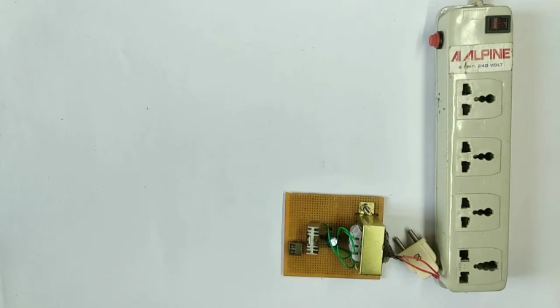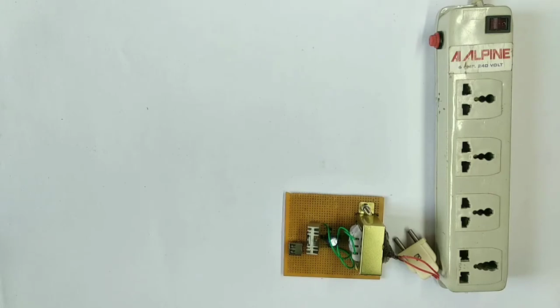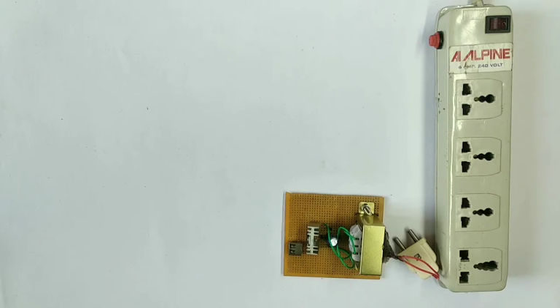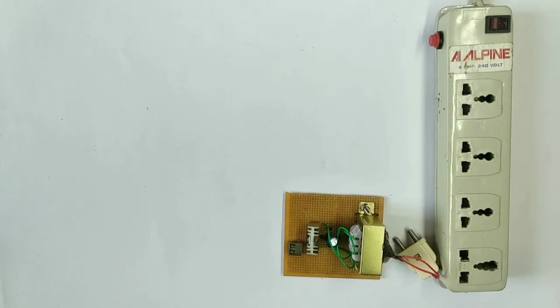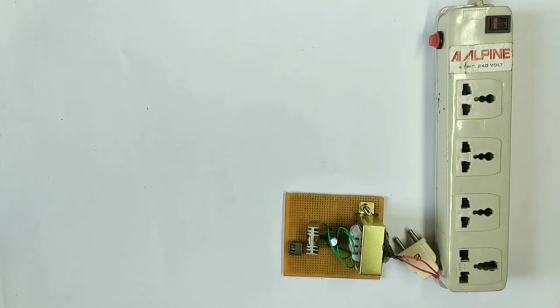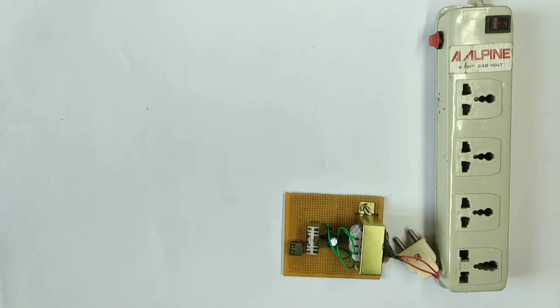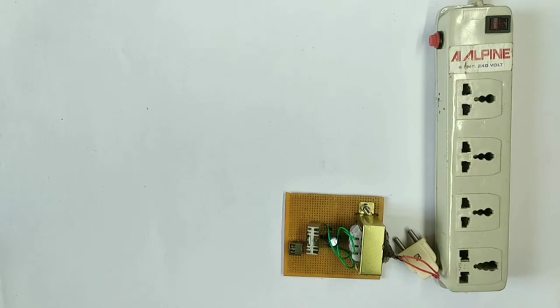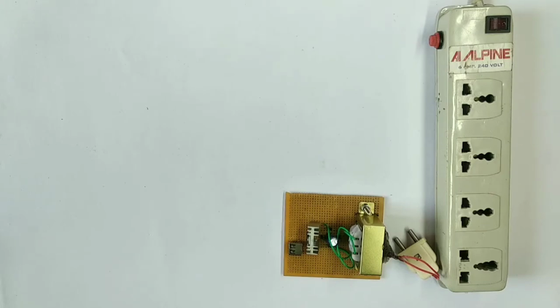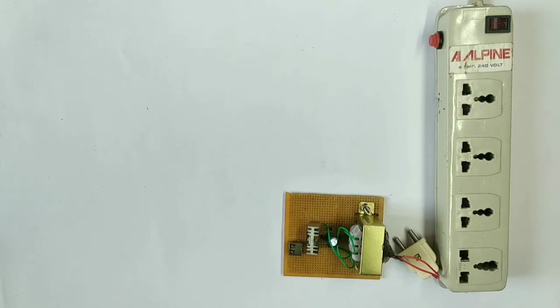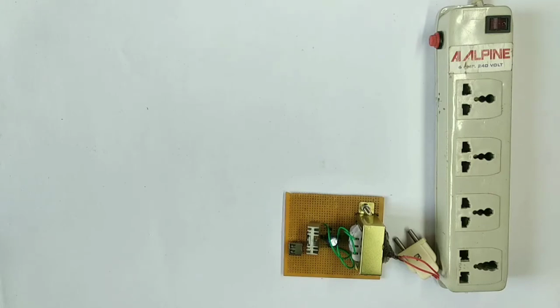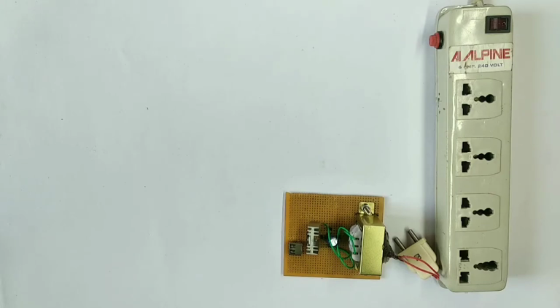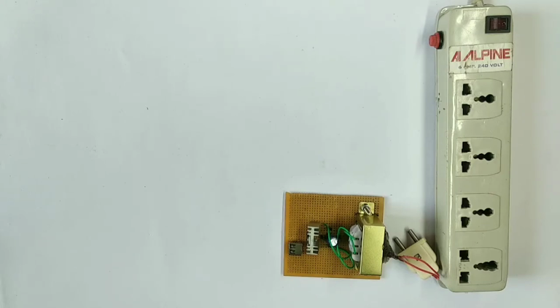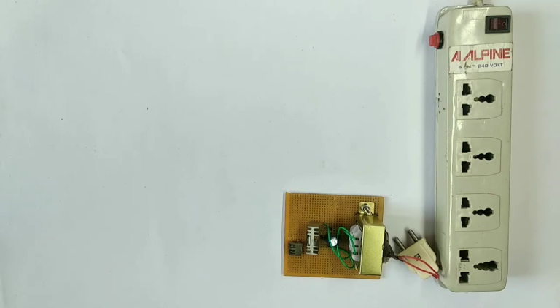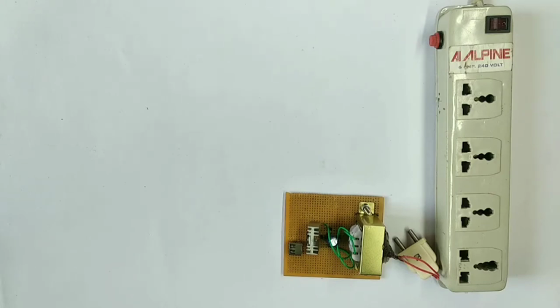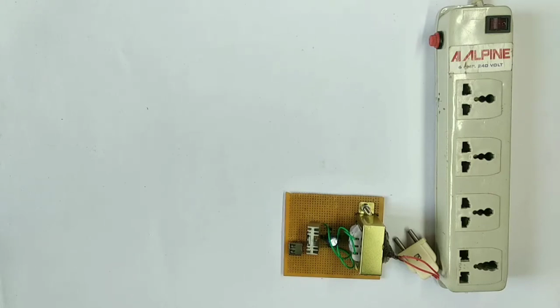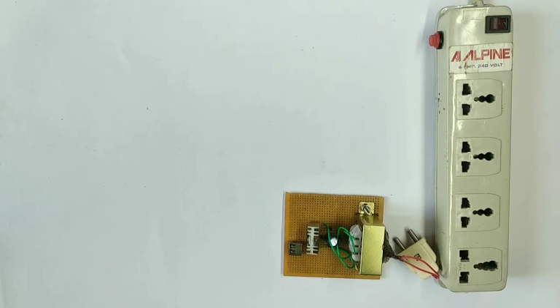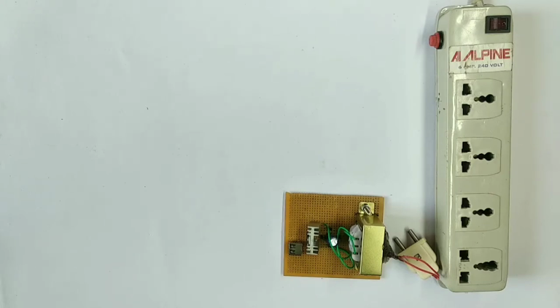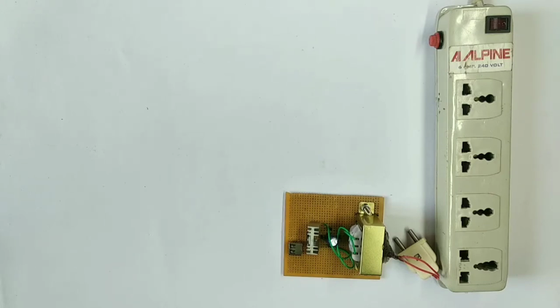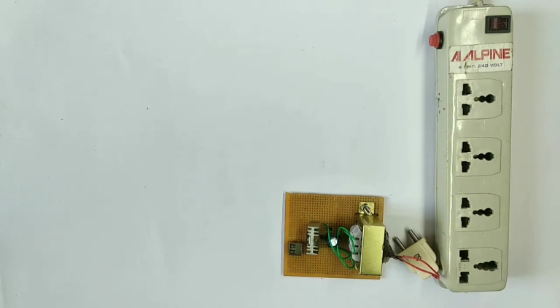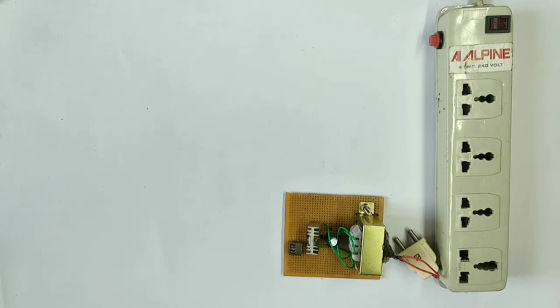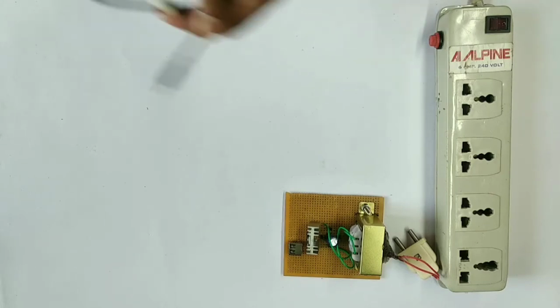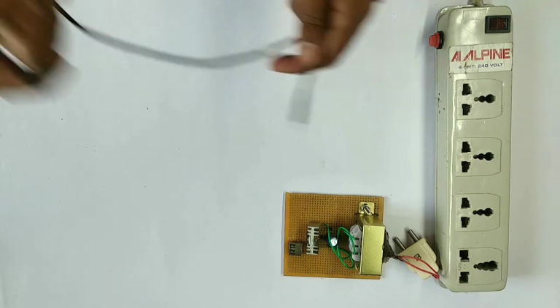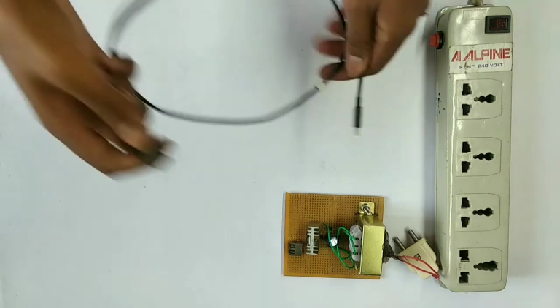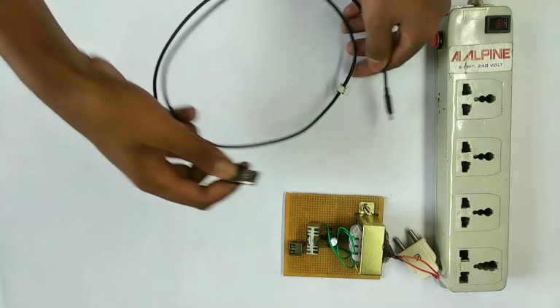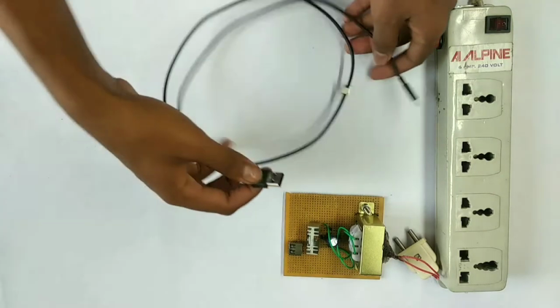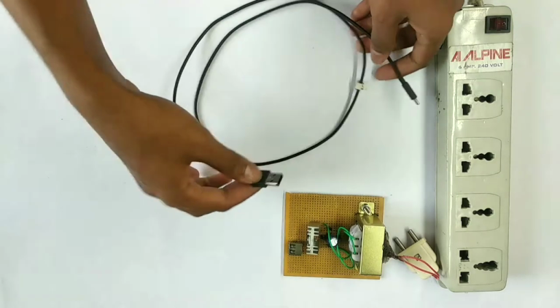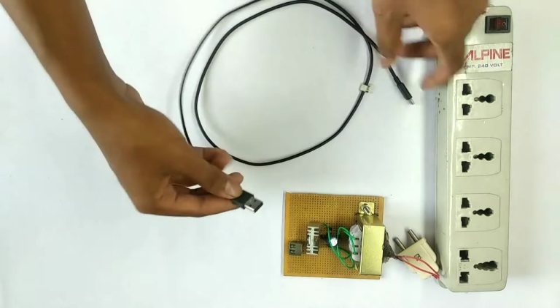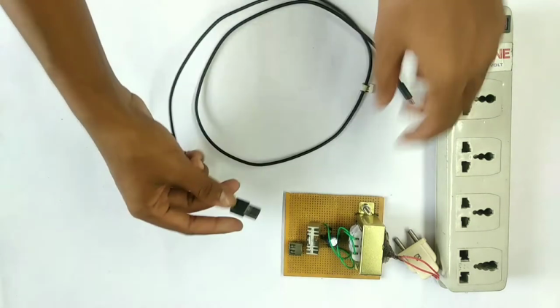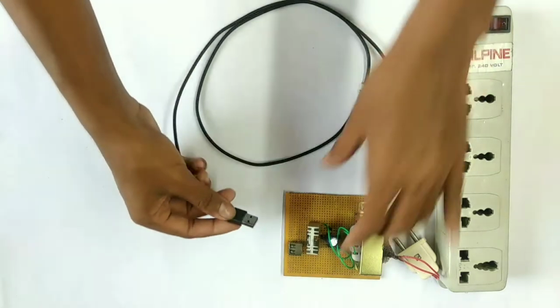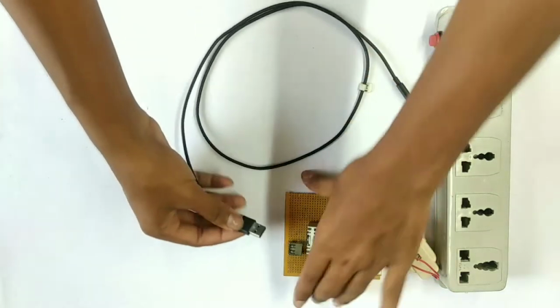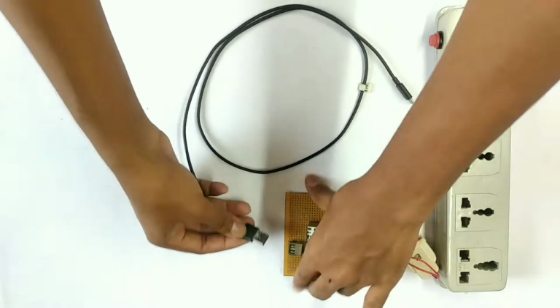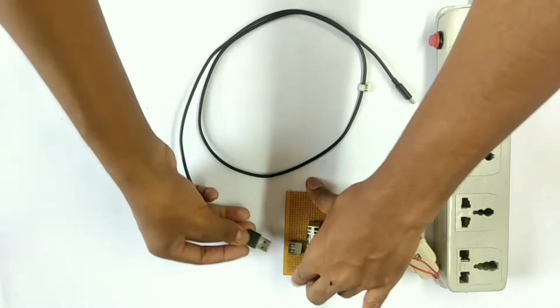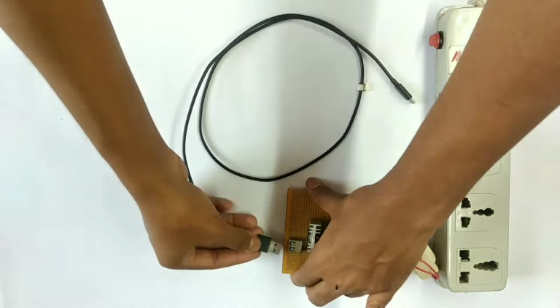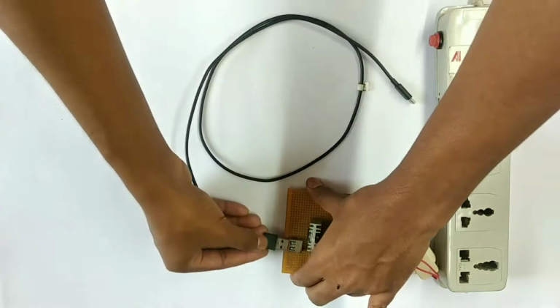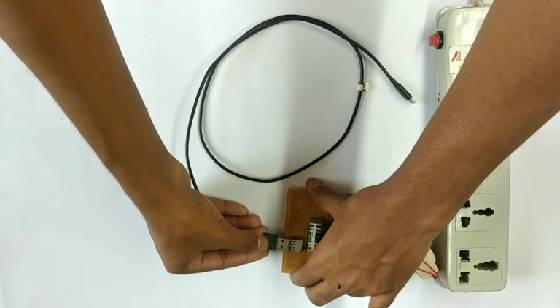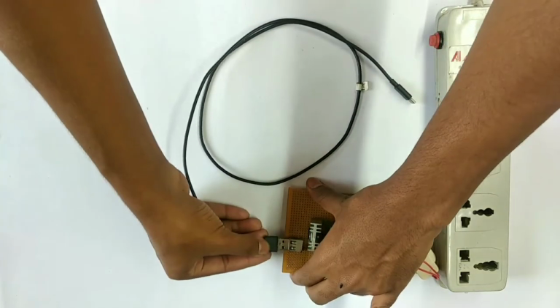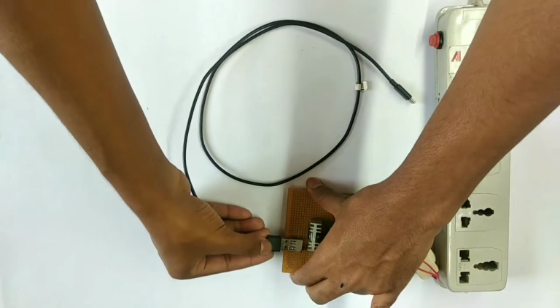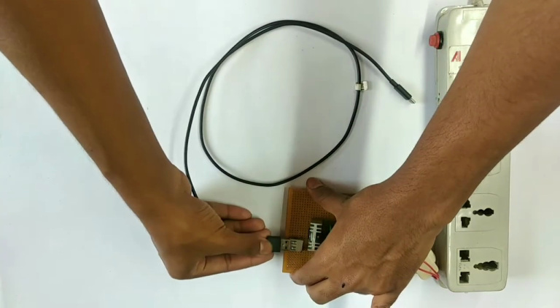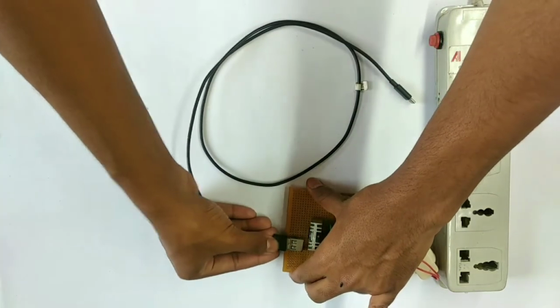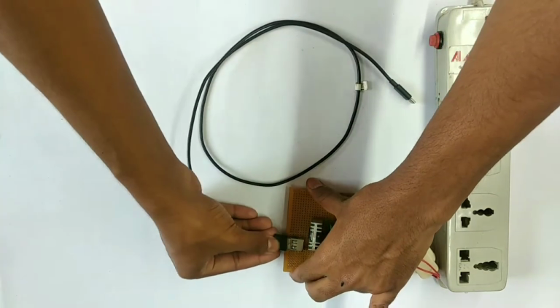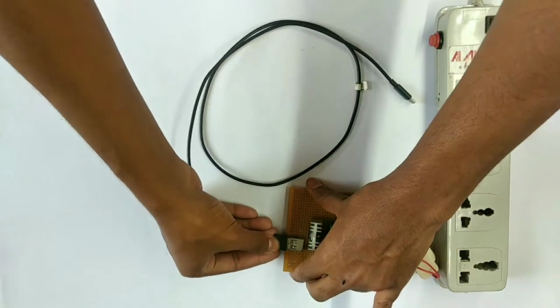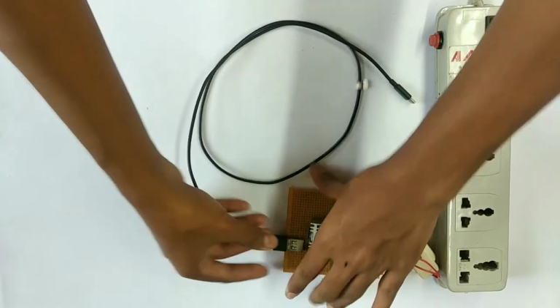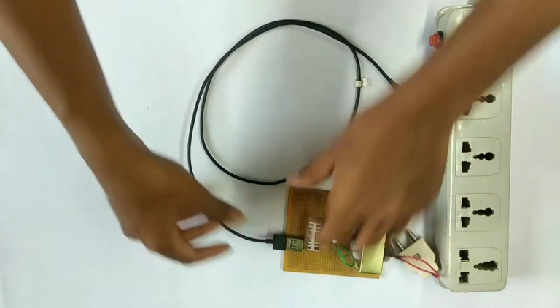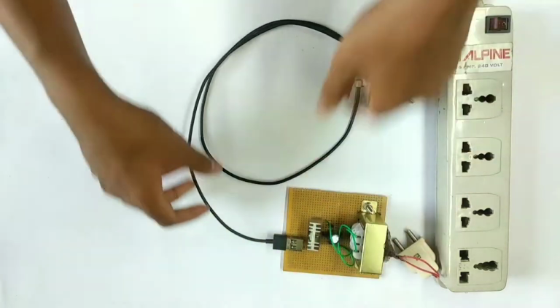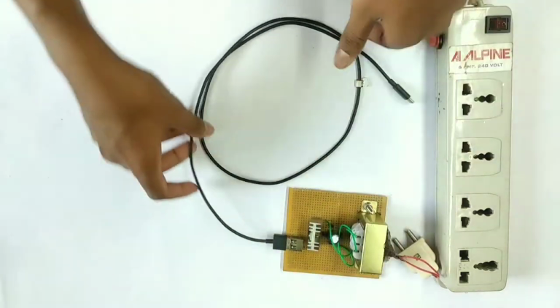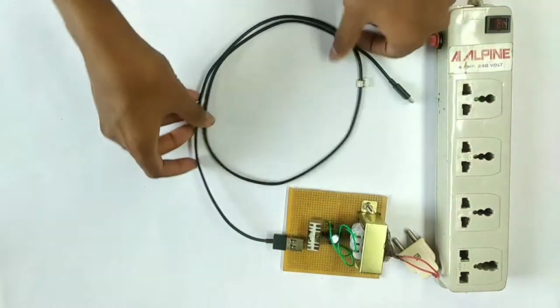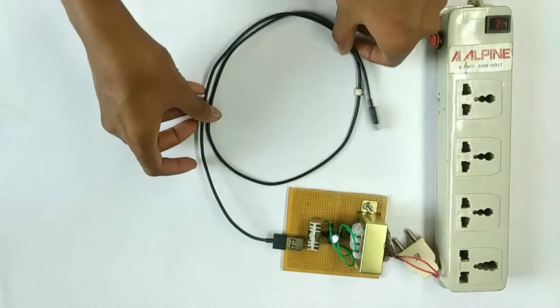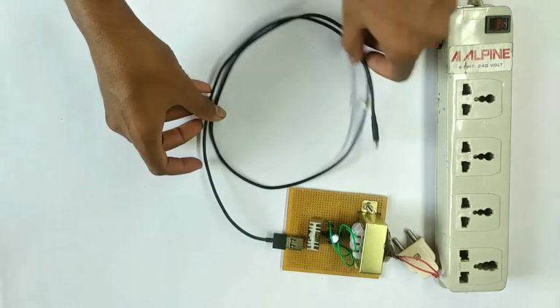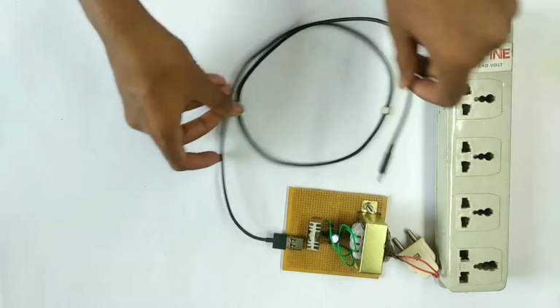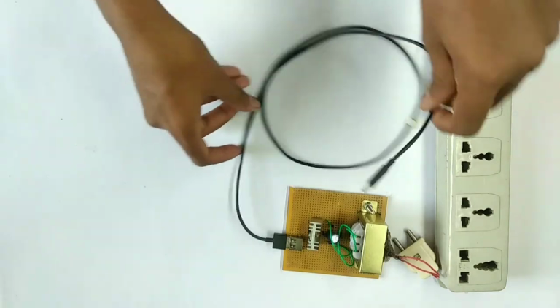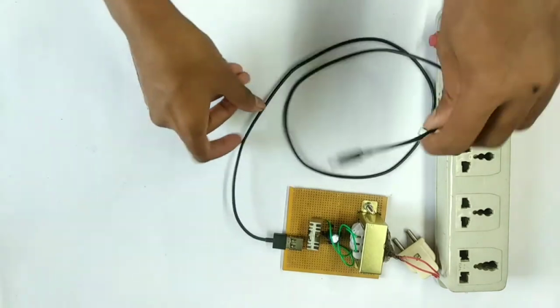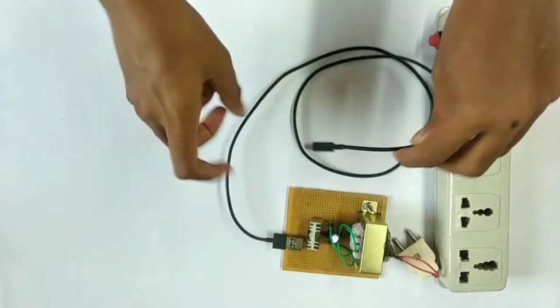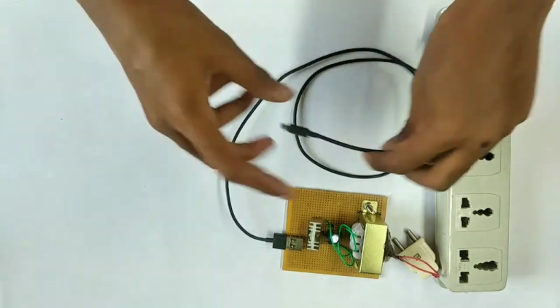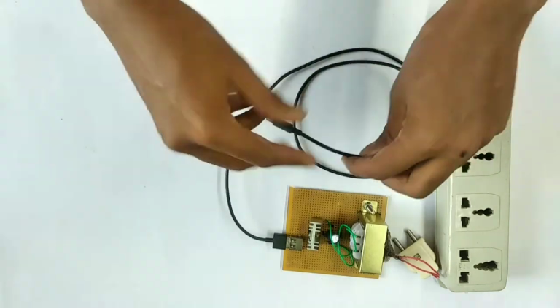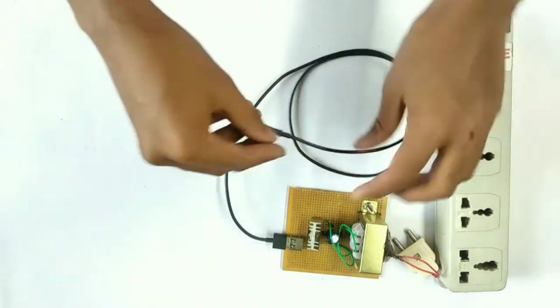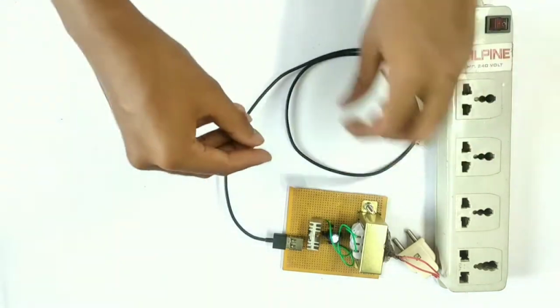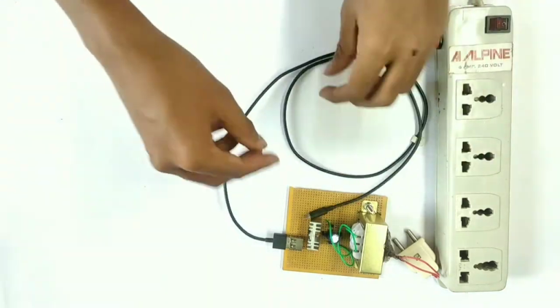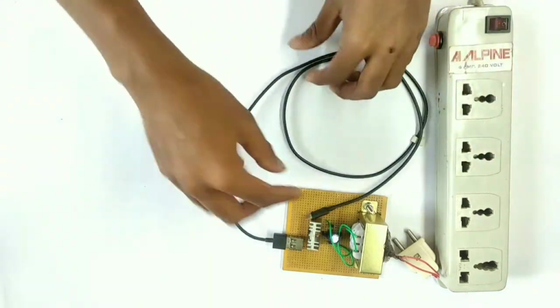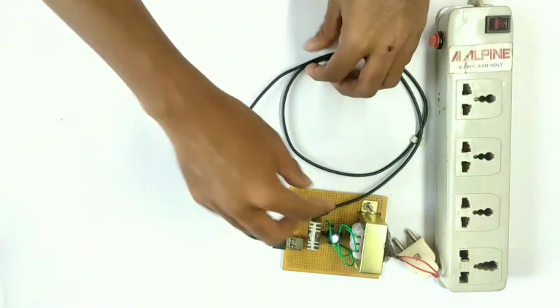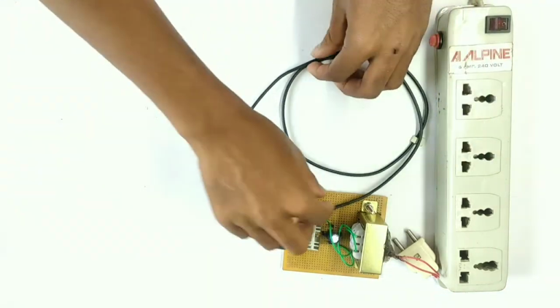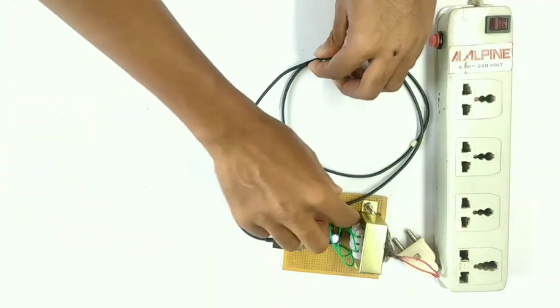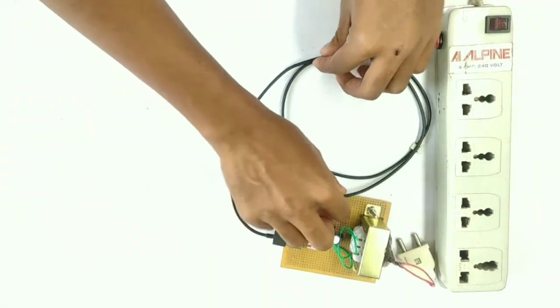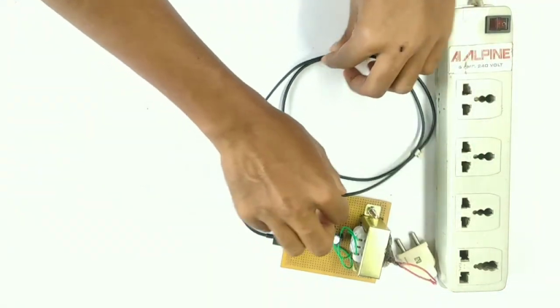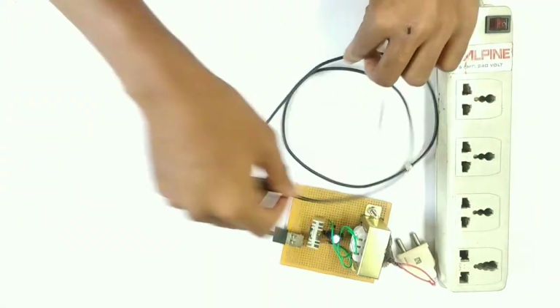Hello friends, my name is Pawan Kumar and this is the Electro-Systems YouTube channel. In this video, we will see a charging circuit with a smartphone.